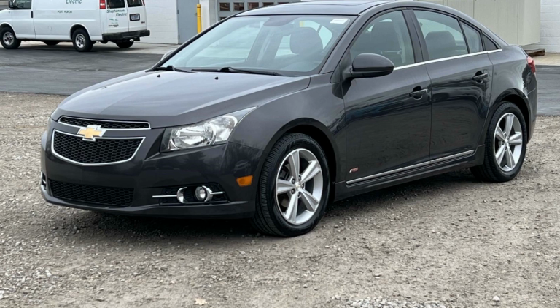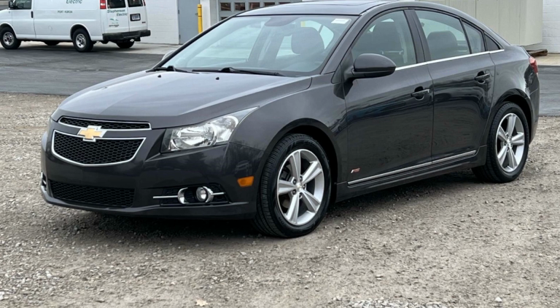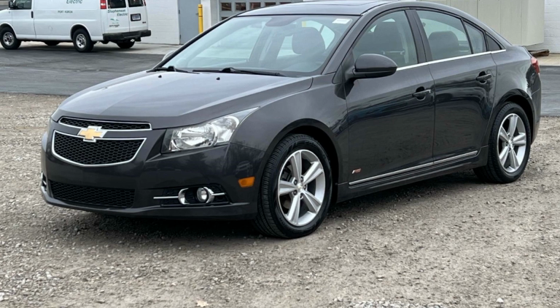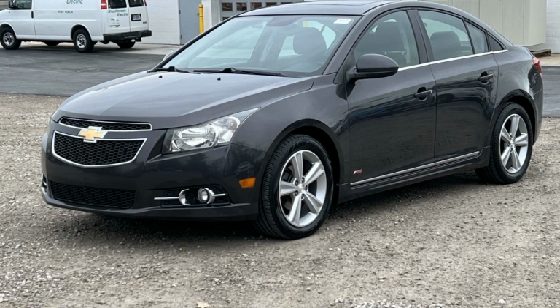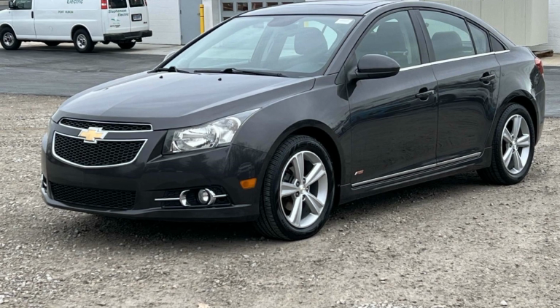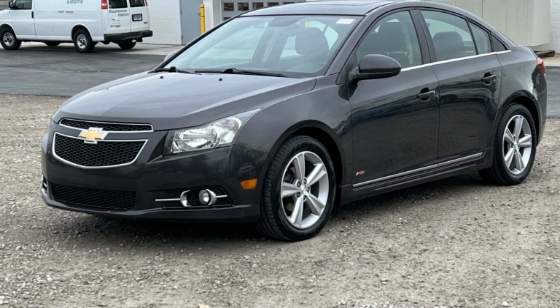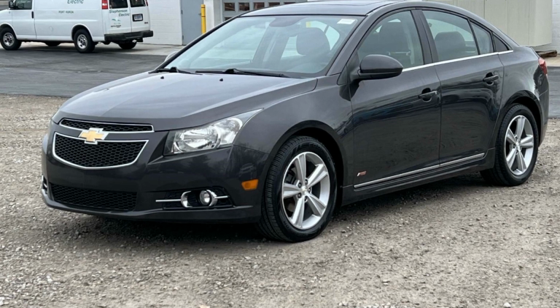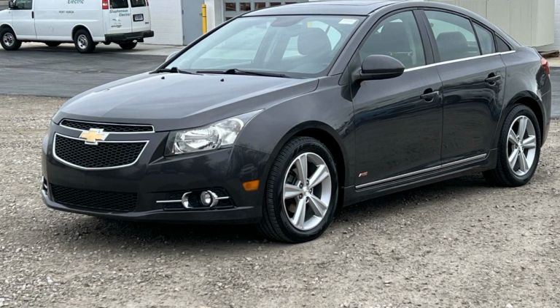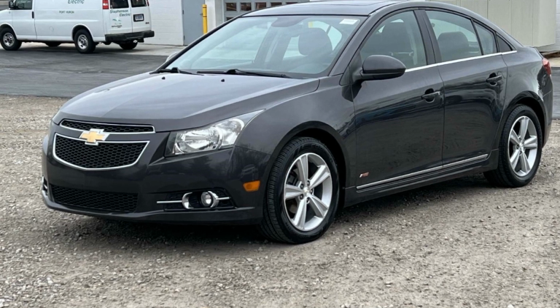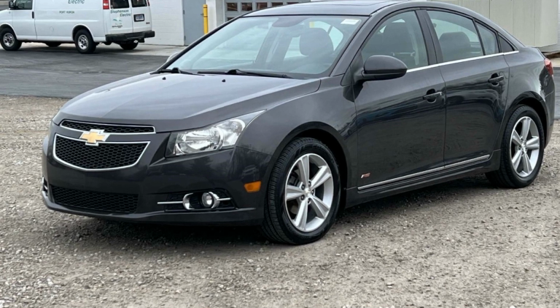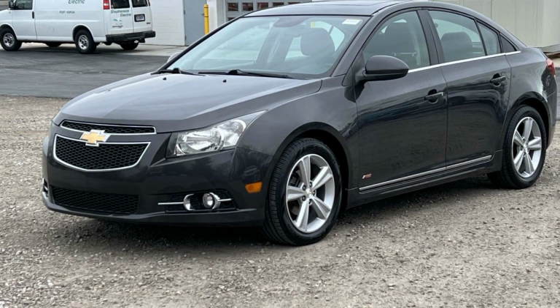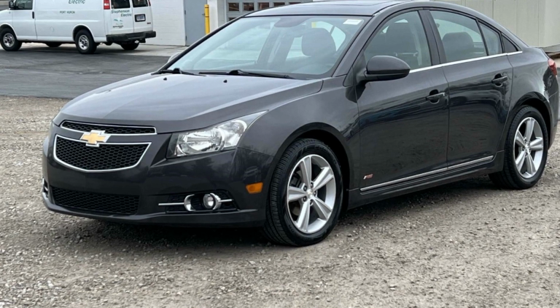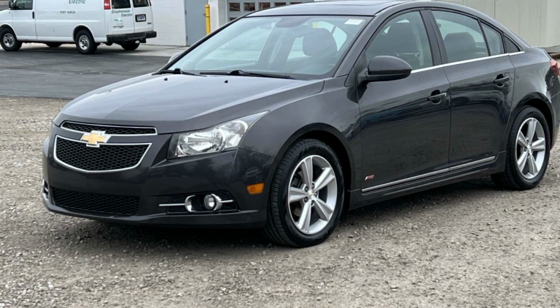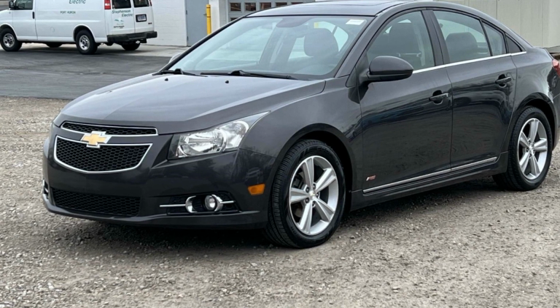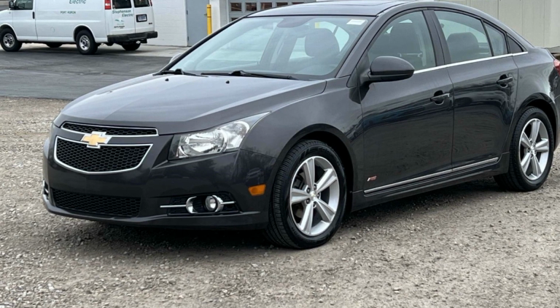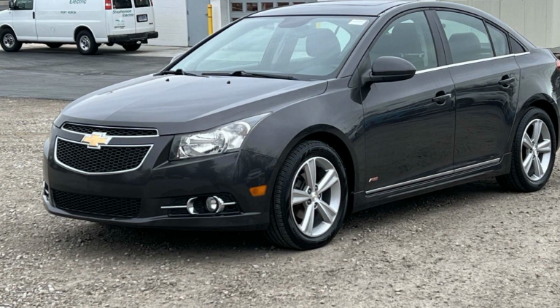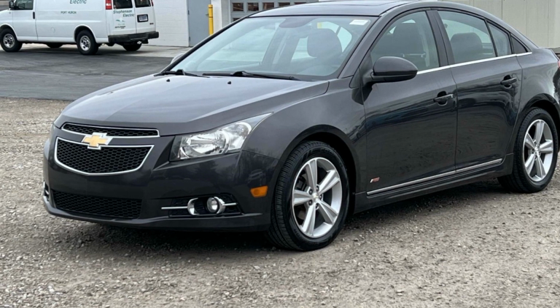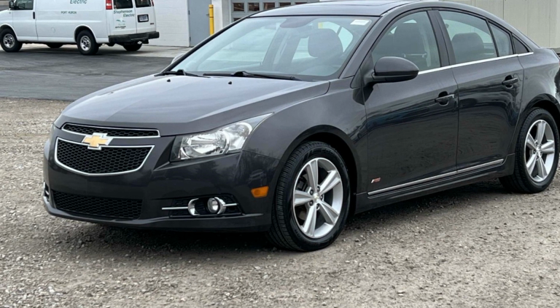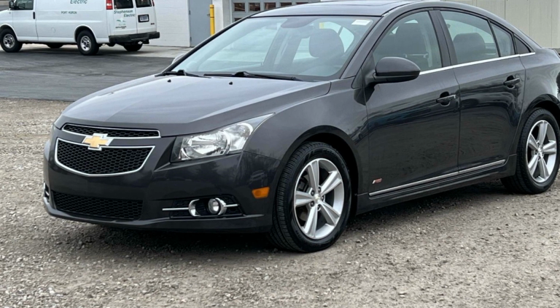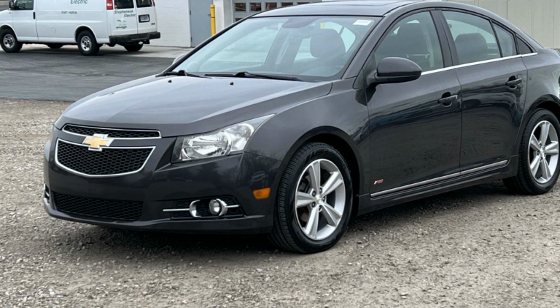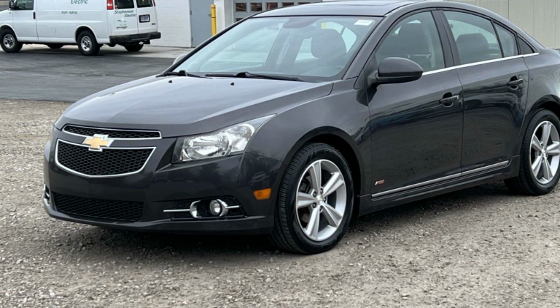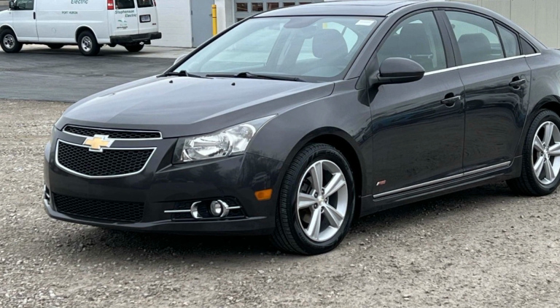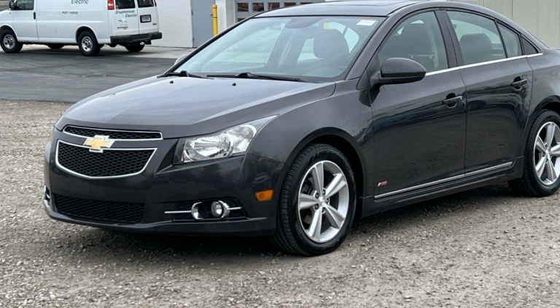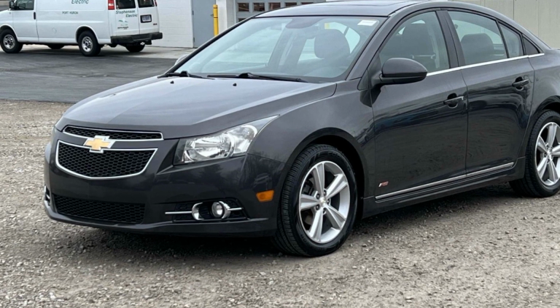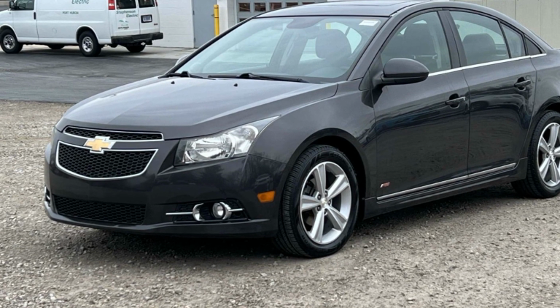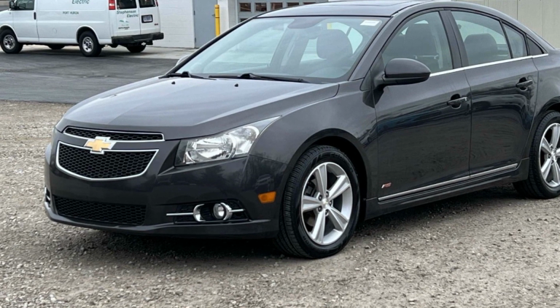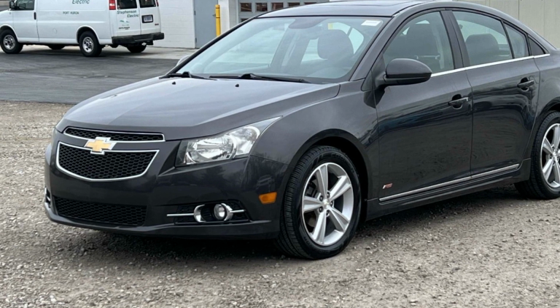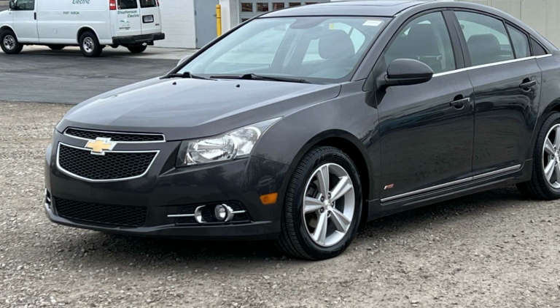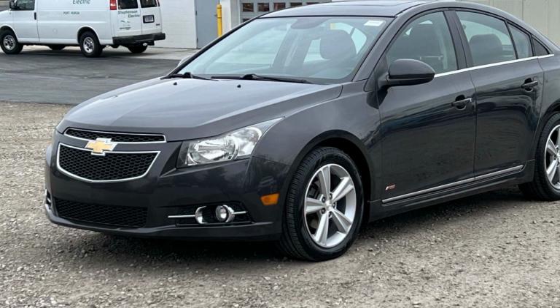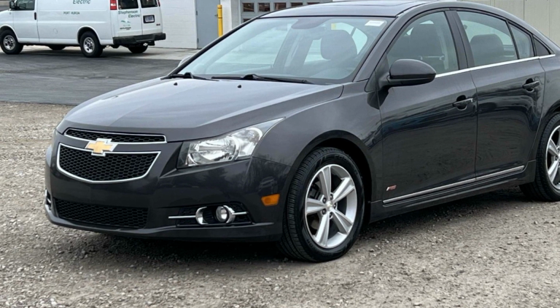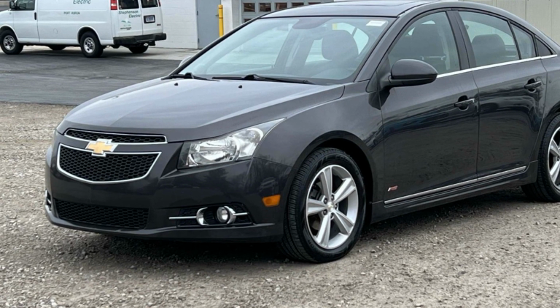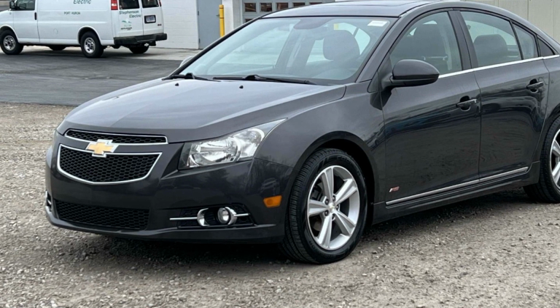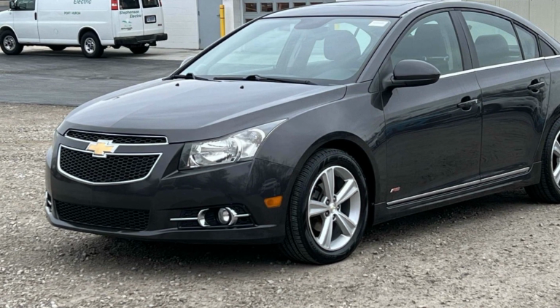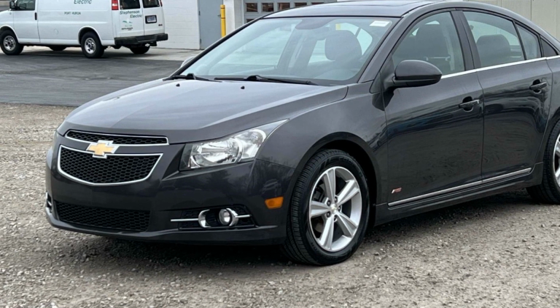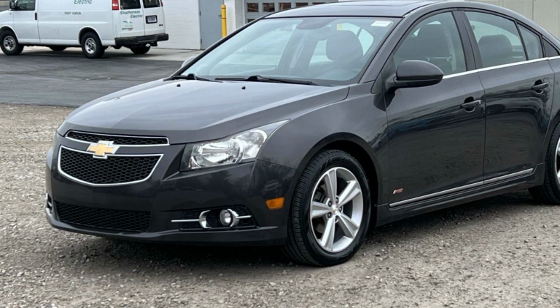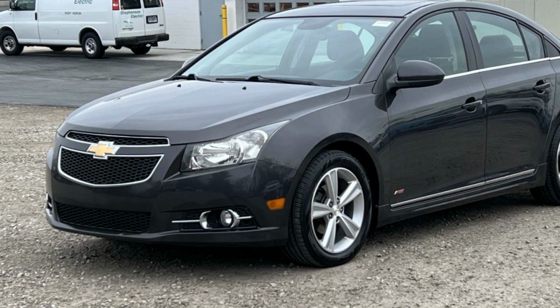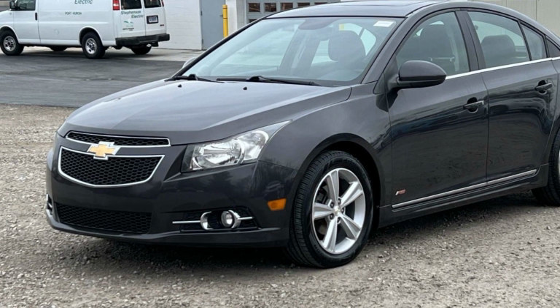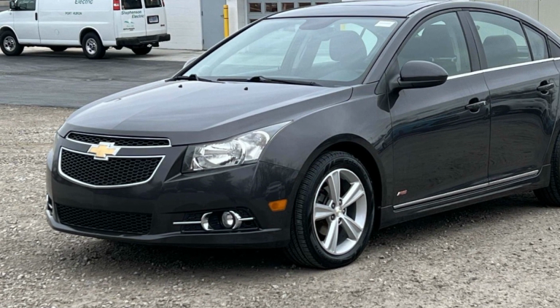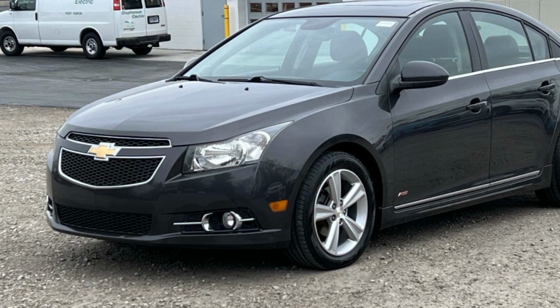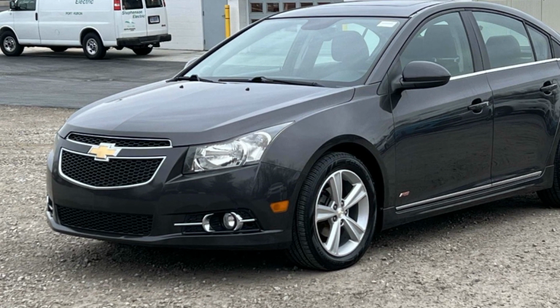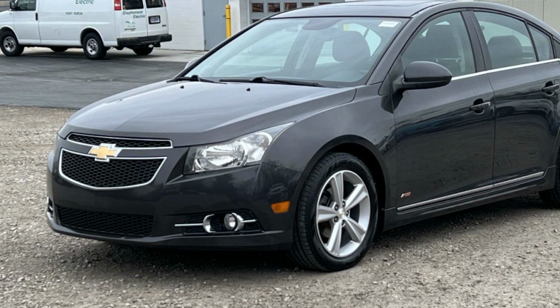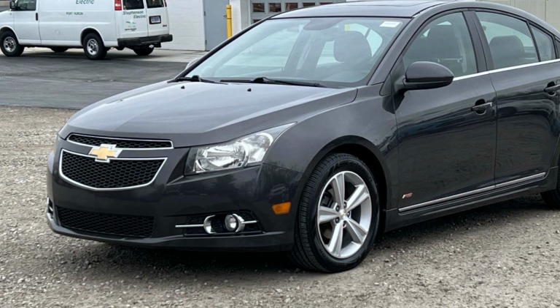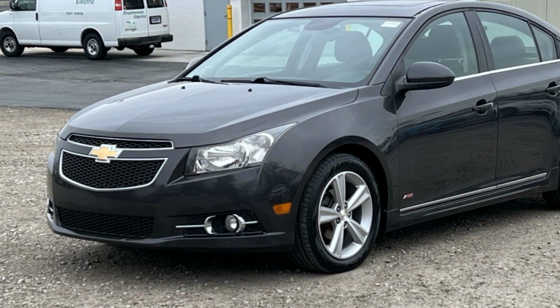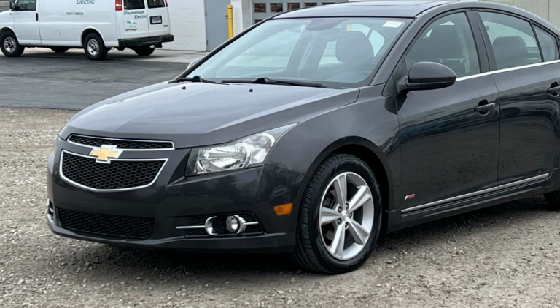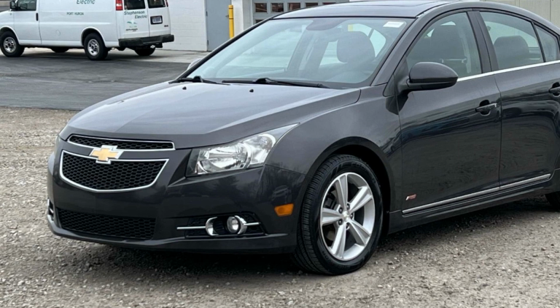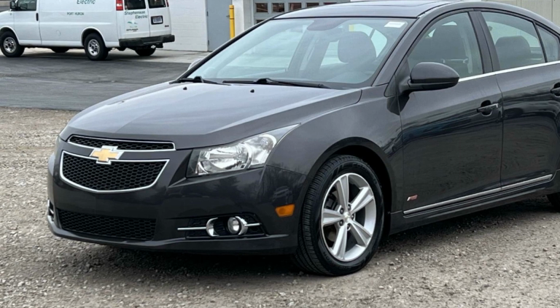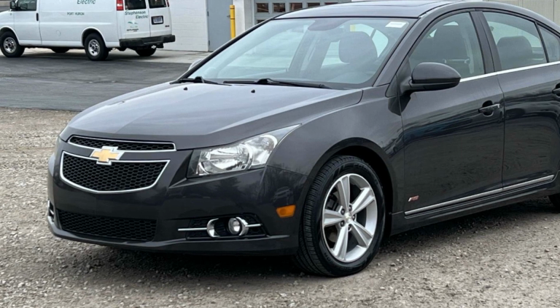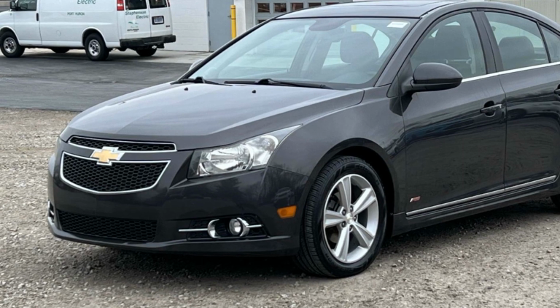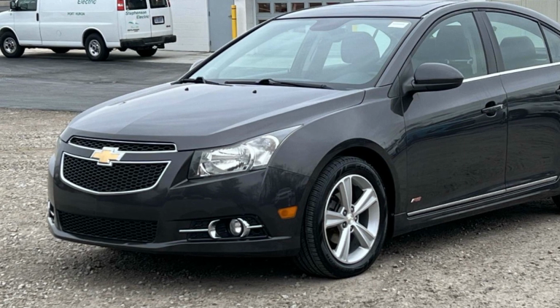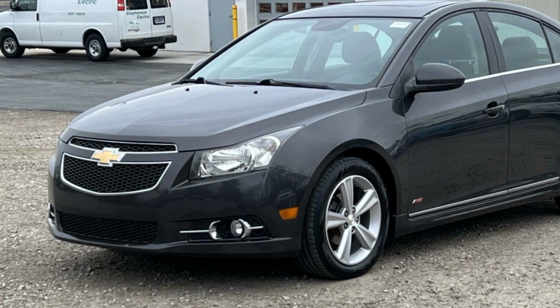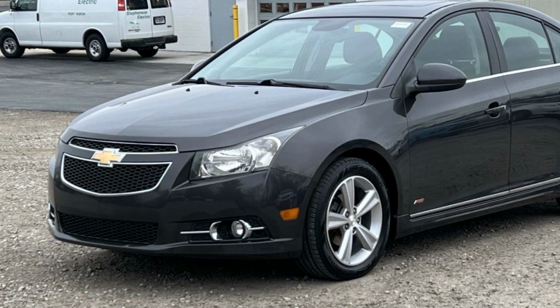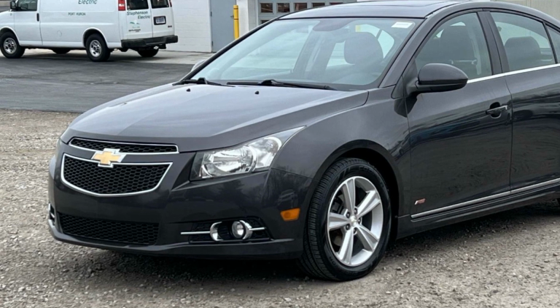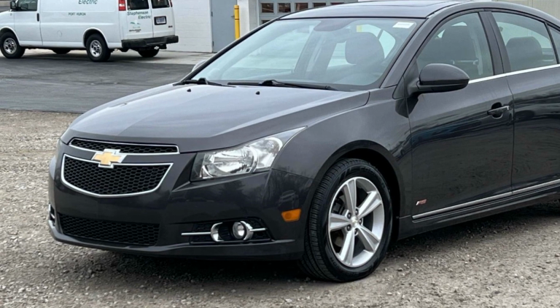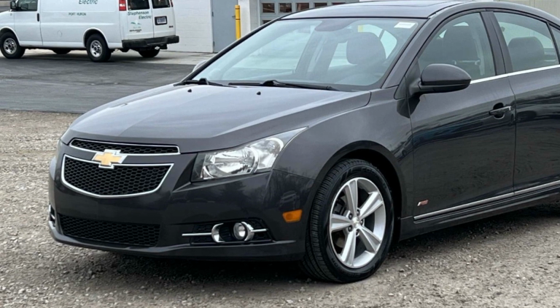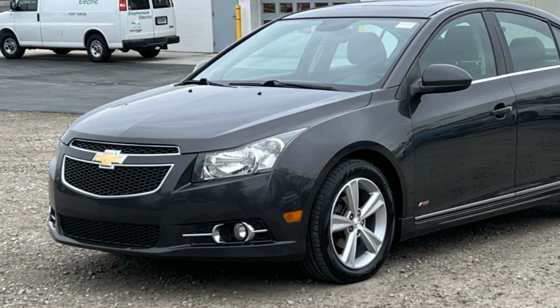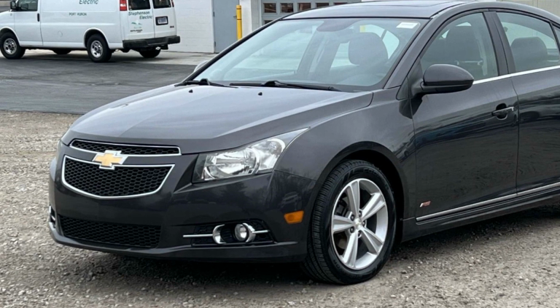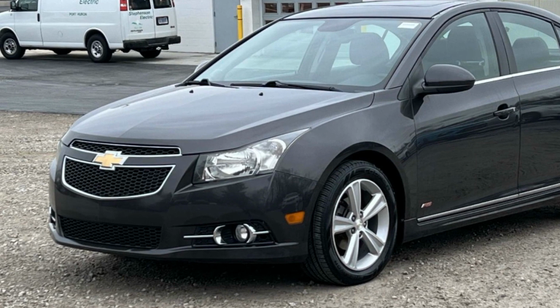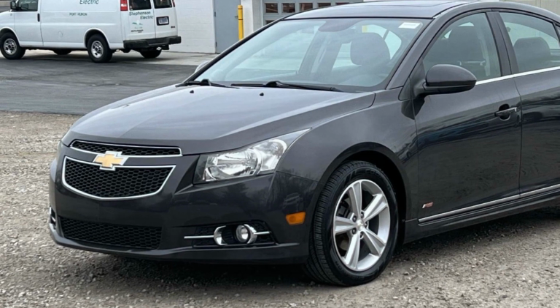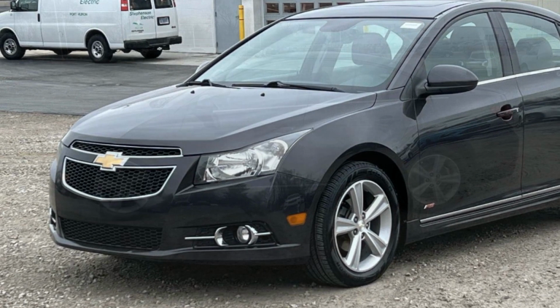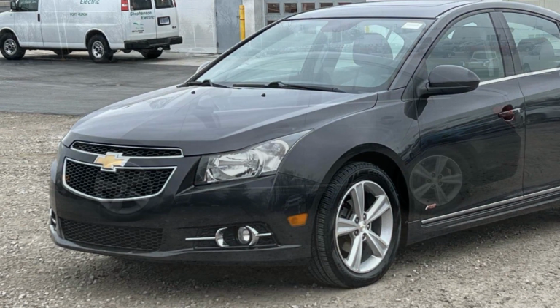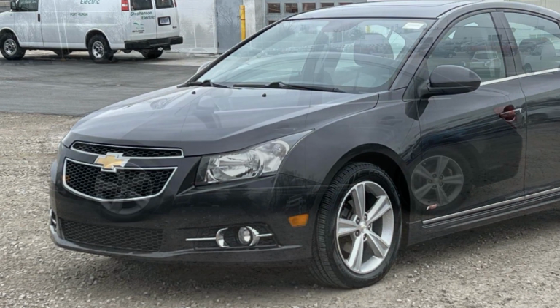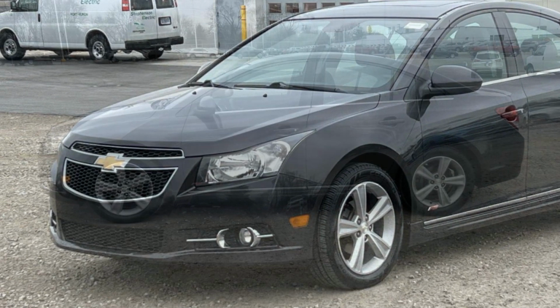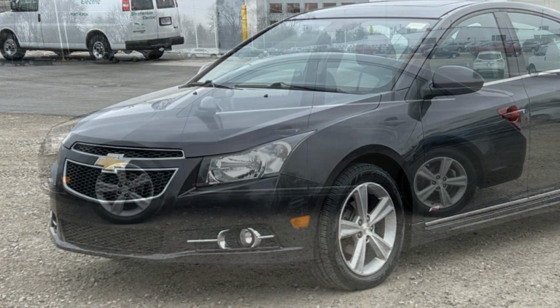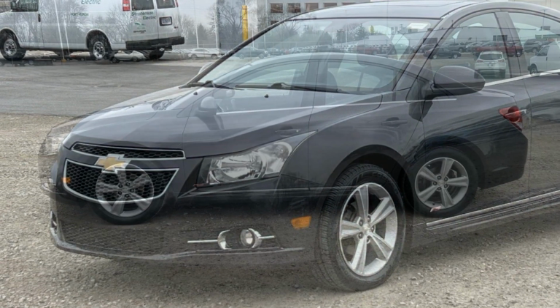2014 Chevrolet Cruze. This sedan combines safety and comfort with style and performance.